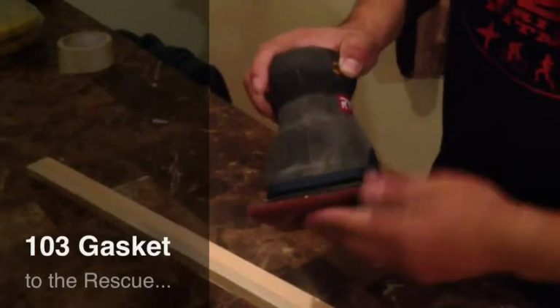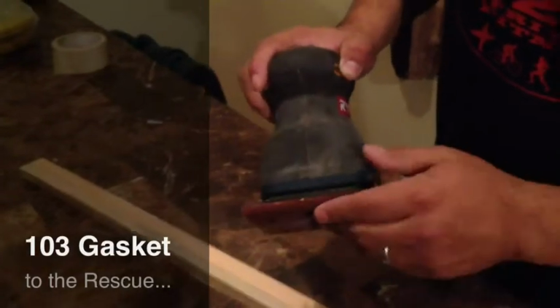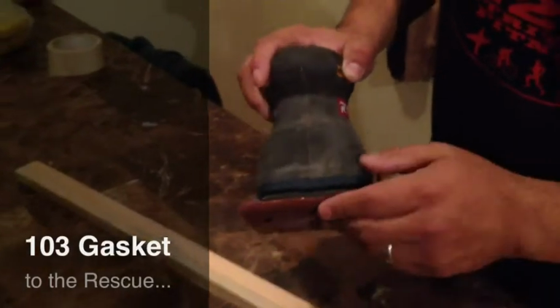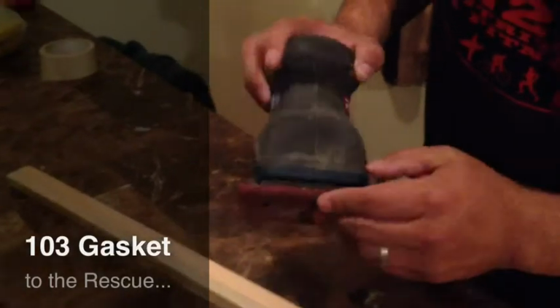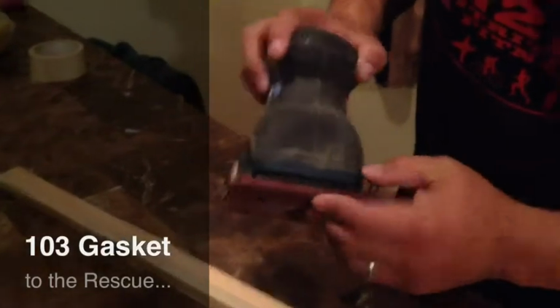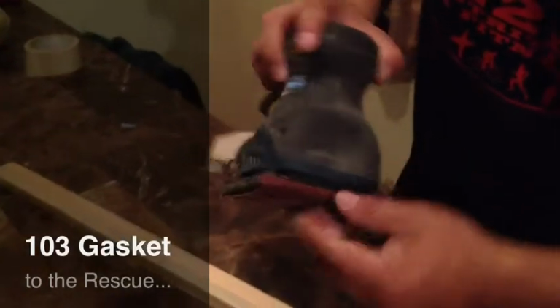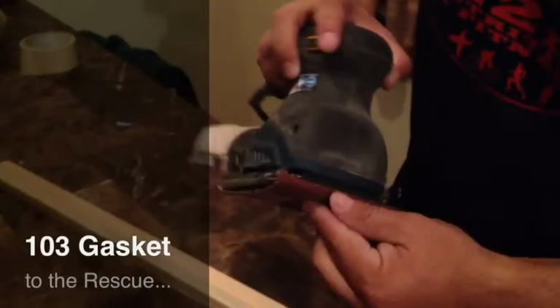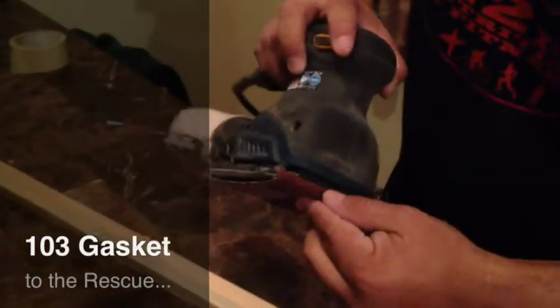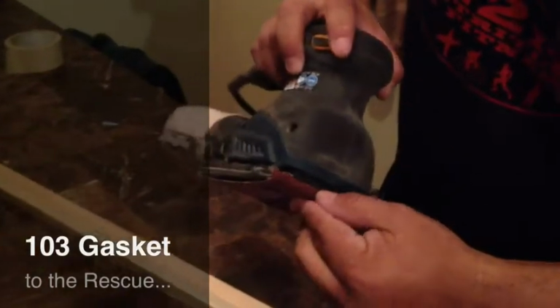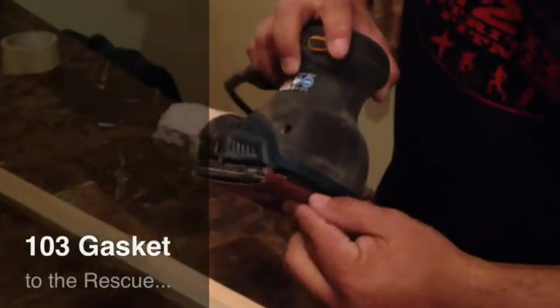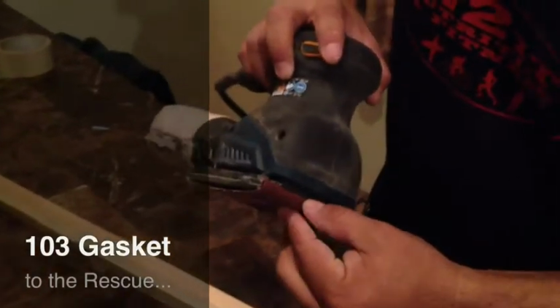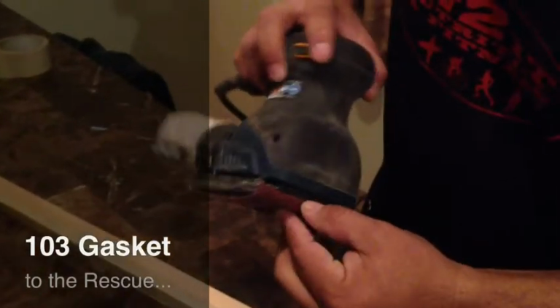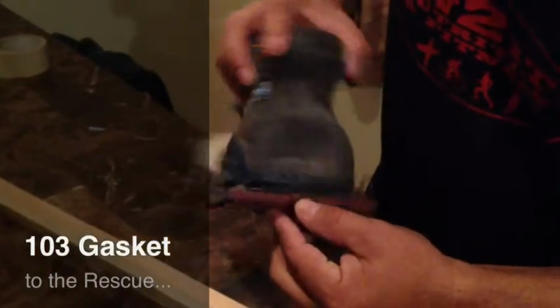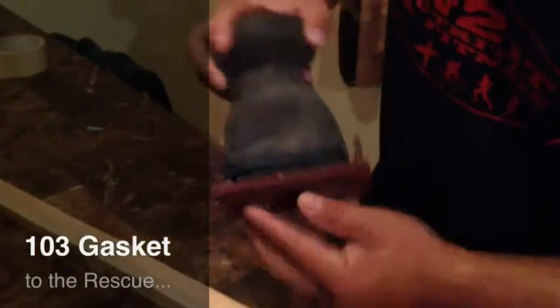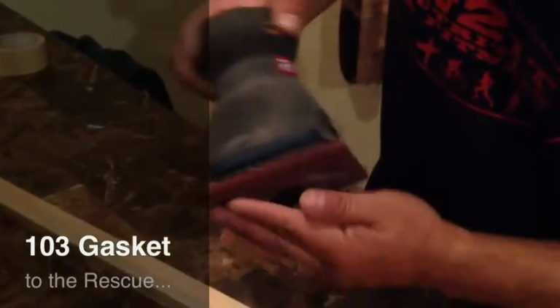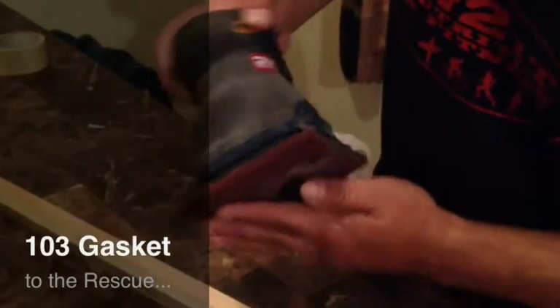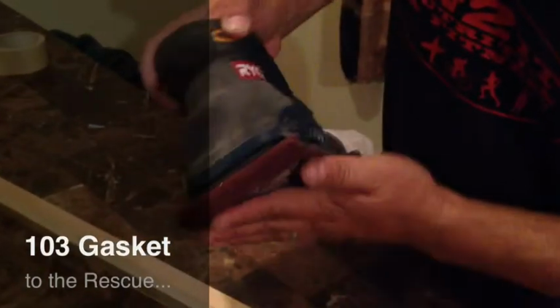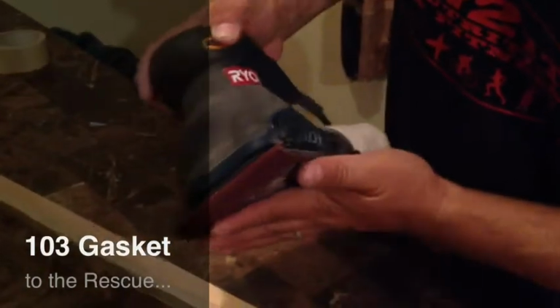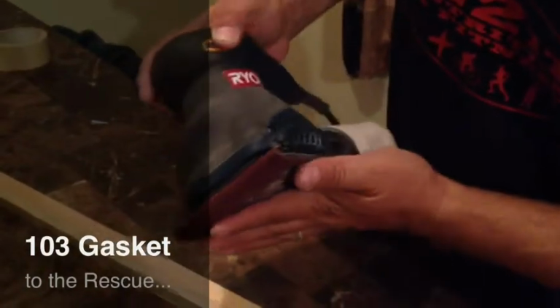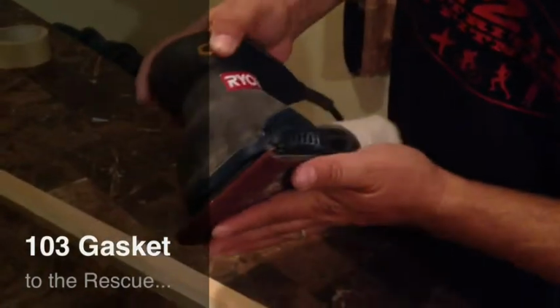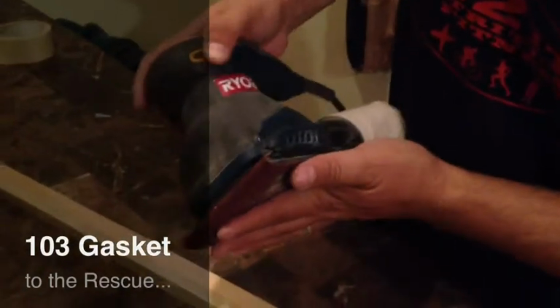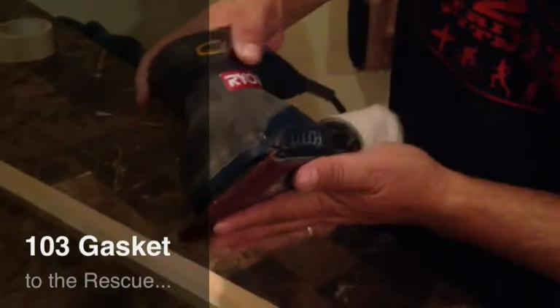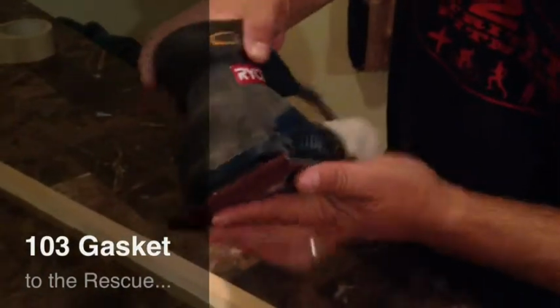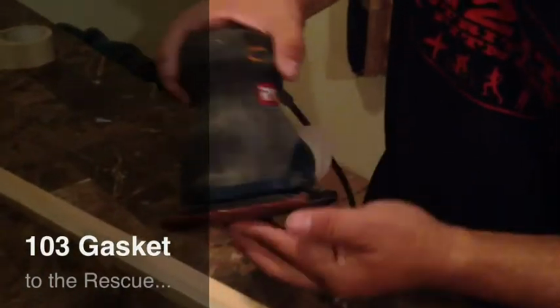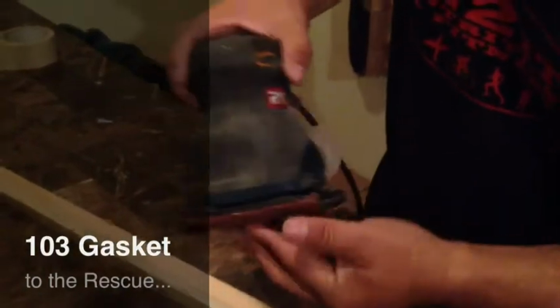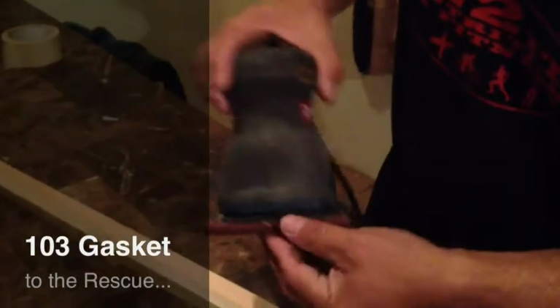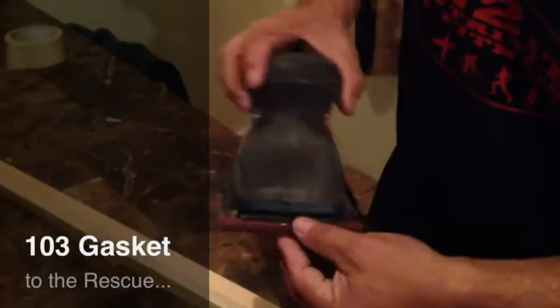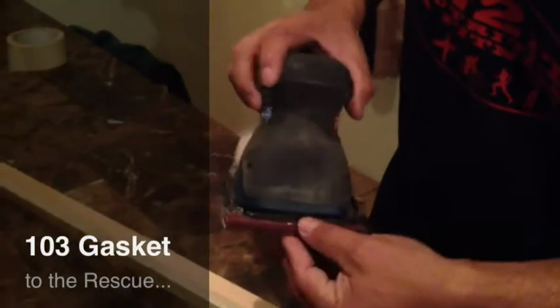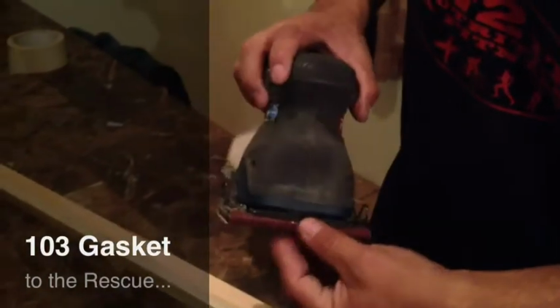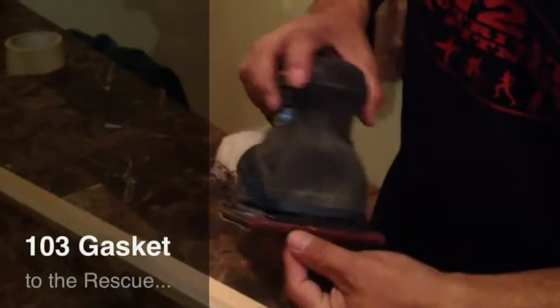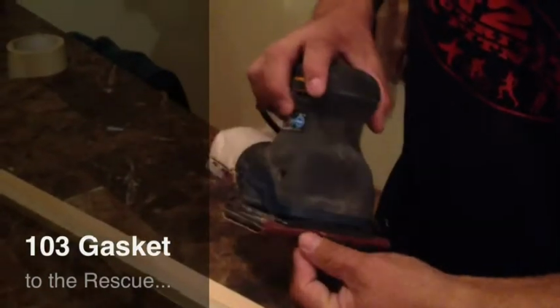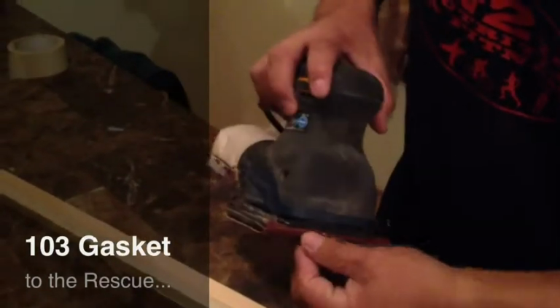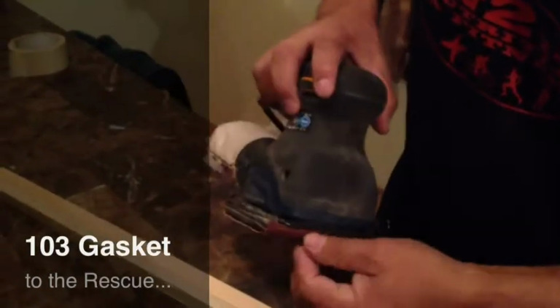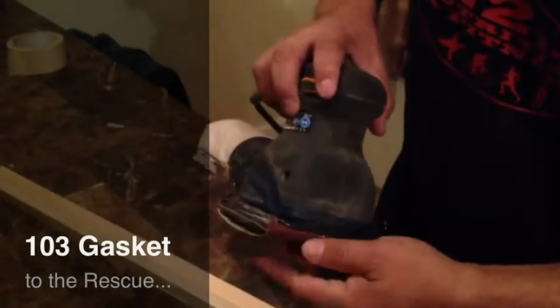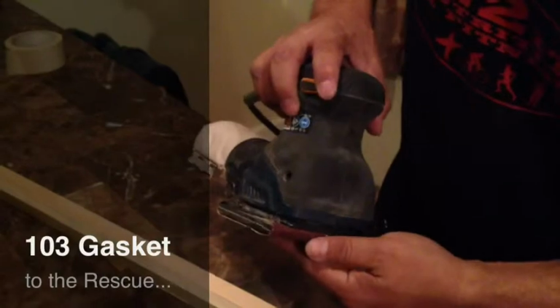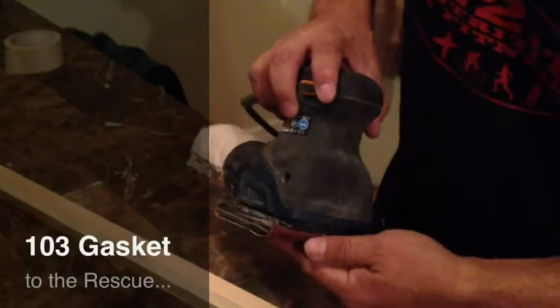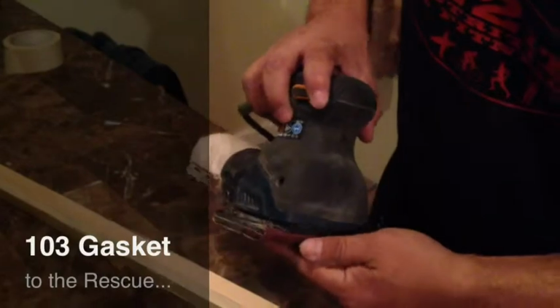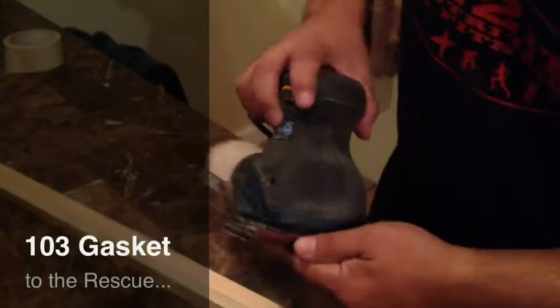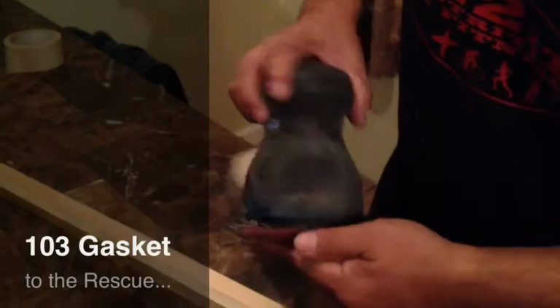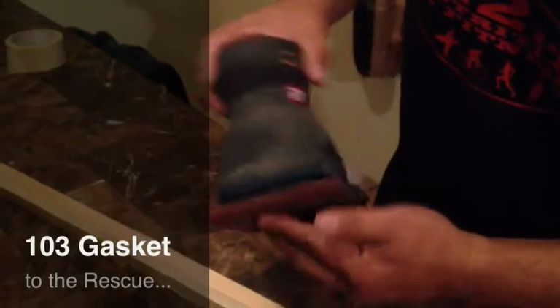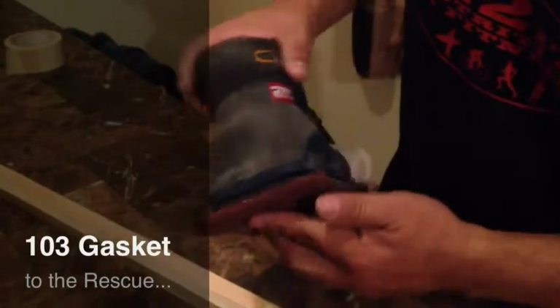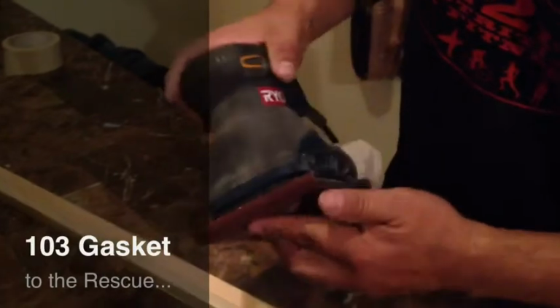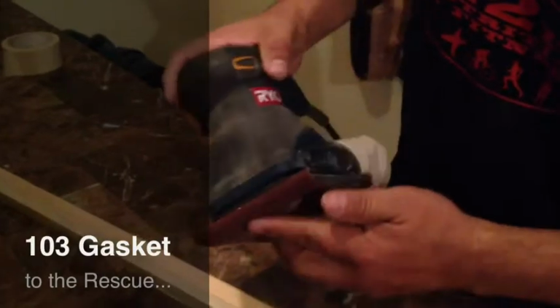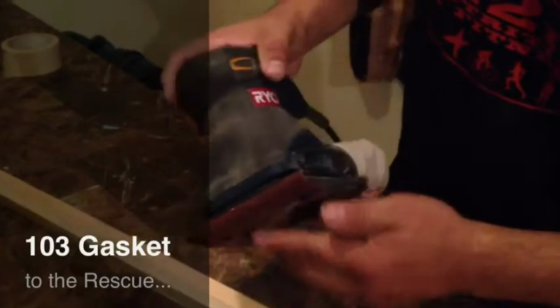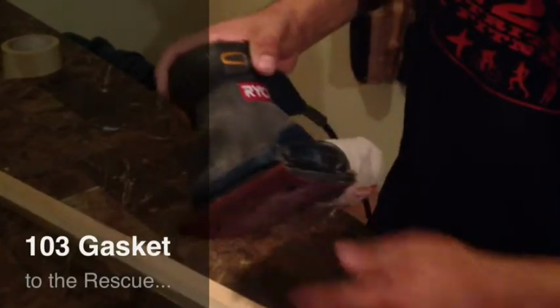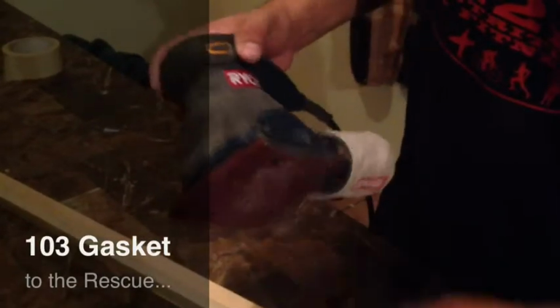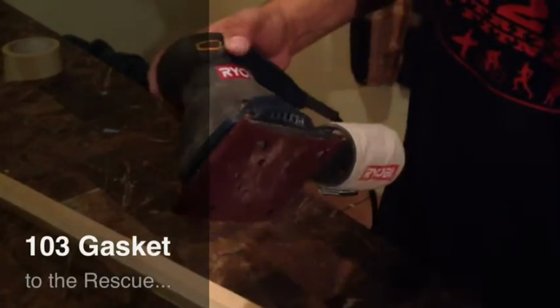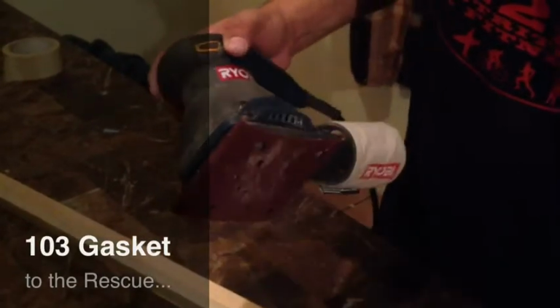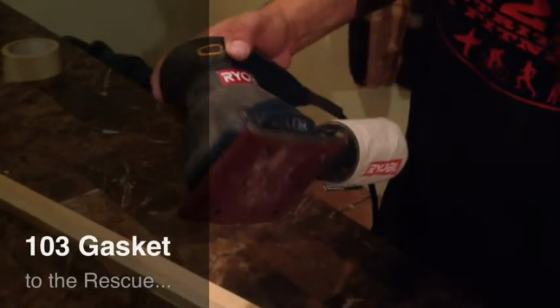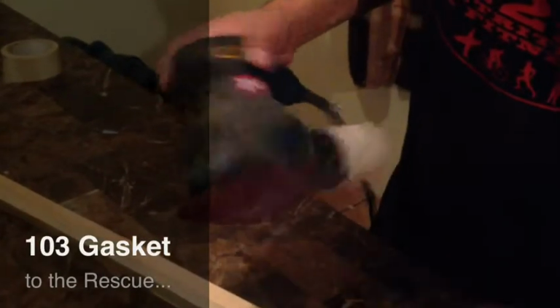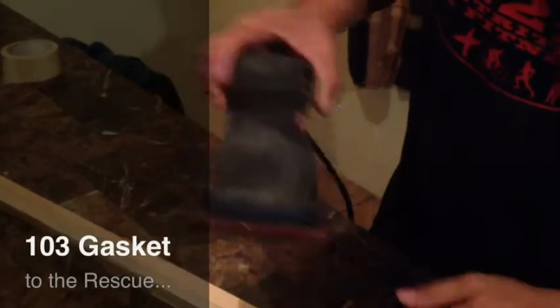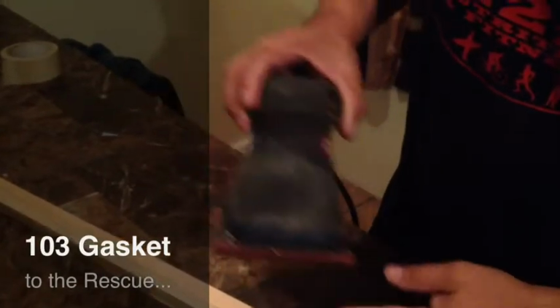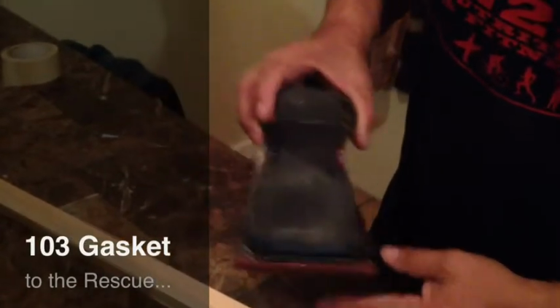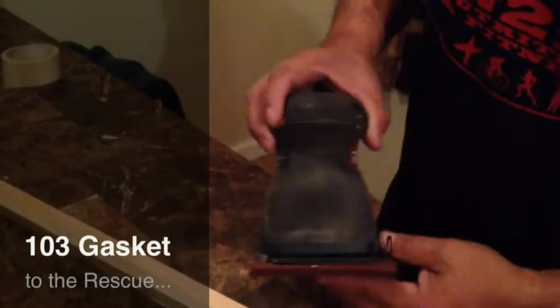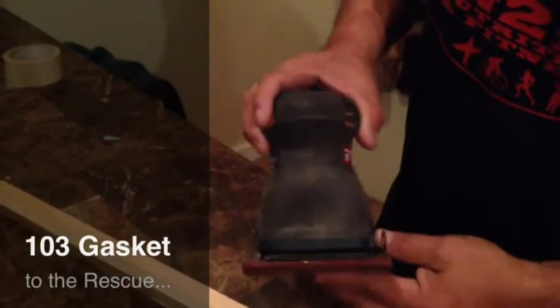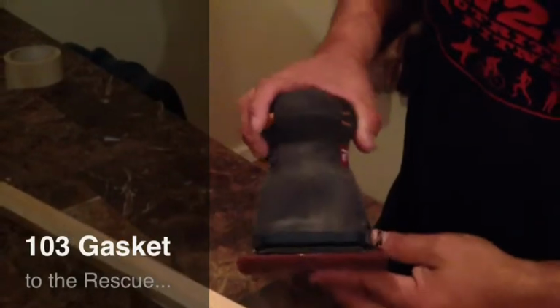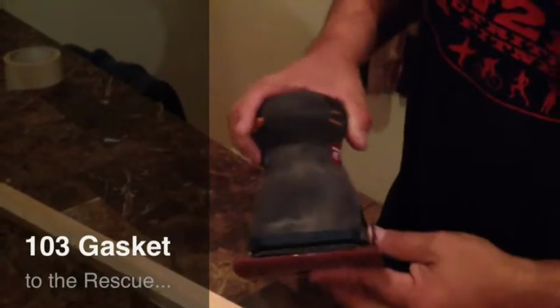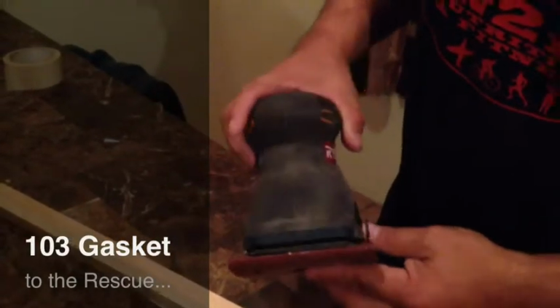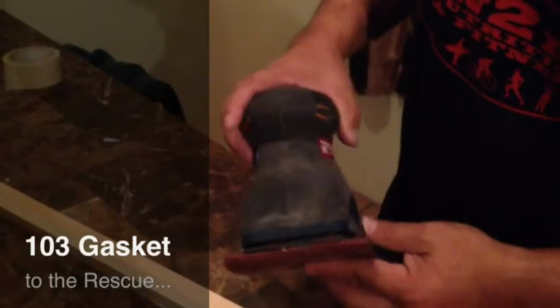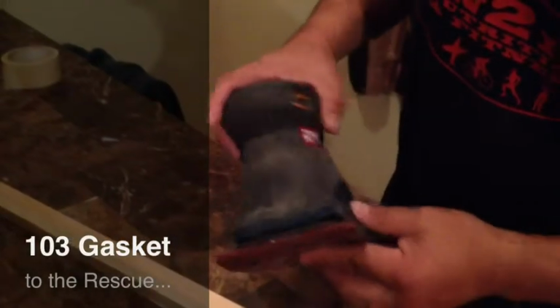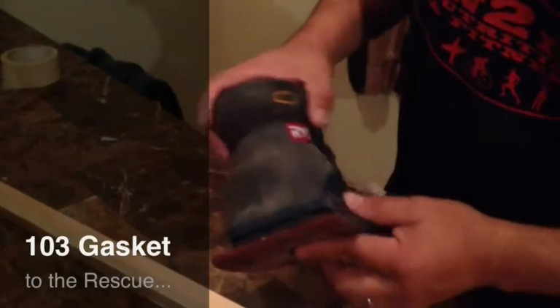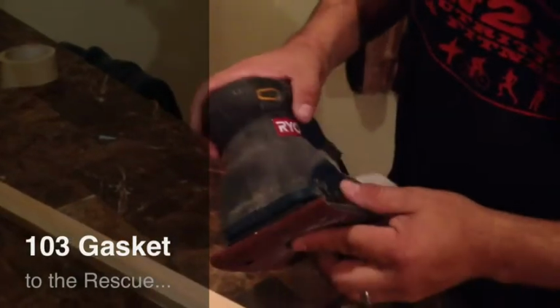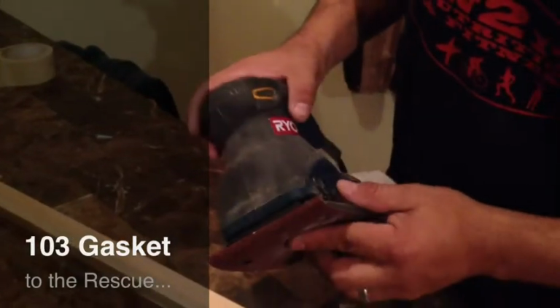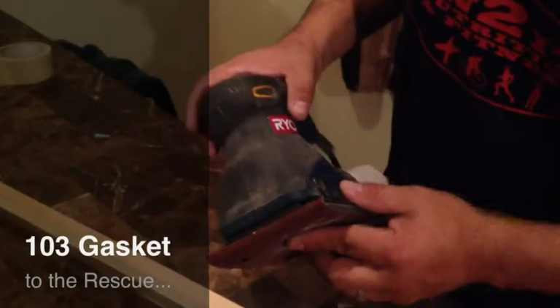Looks like that 103 gasket worked. A little two second improvement. We'll show you all your equipment. Thanks for watchin'.